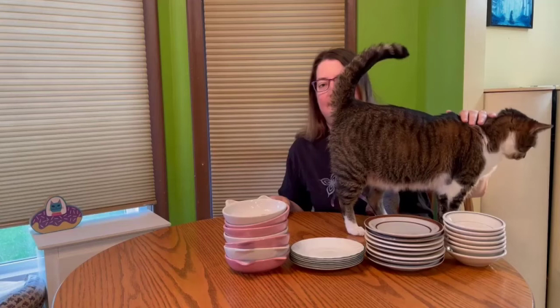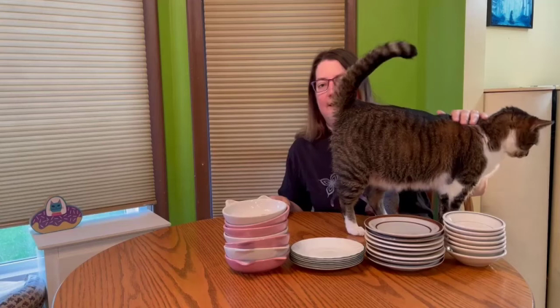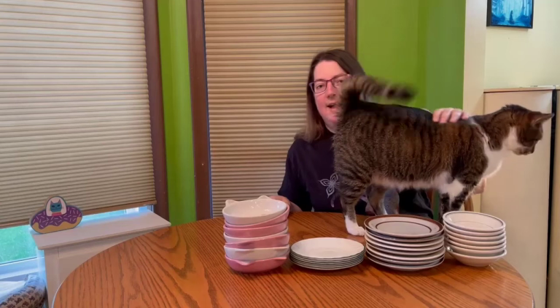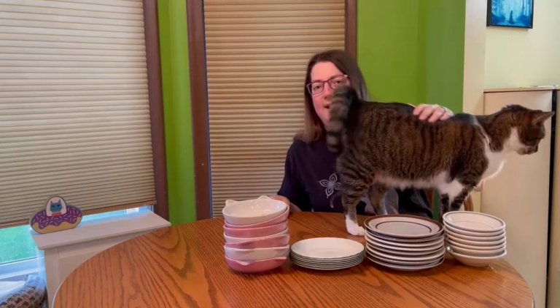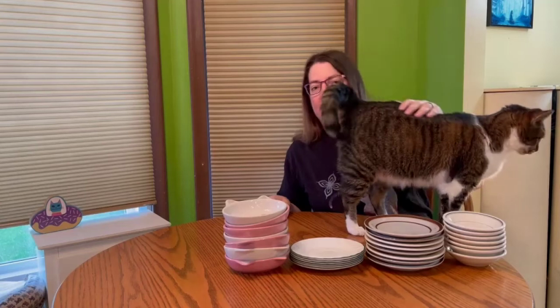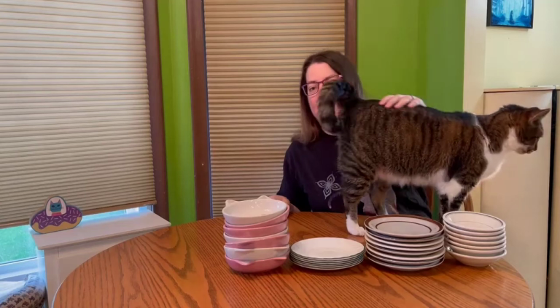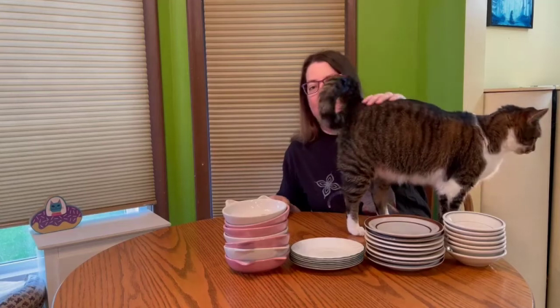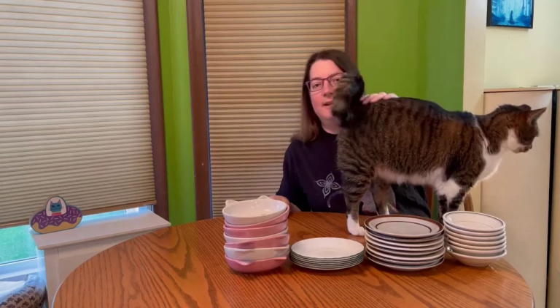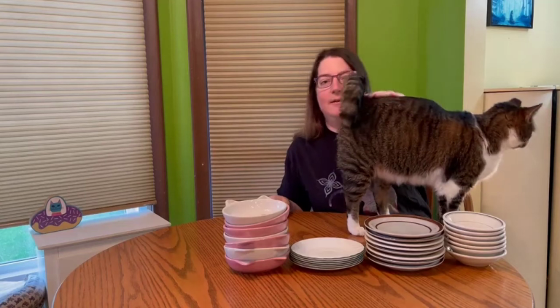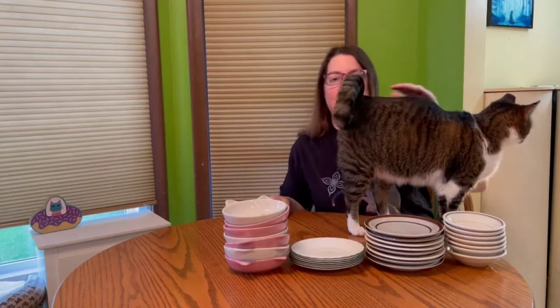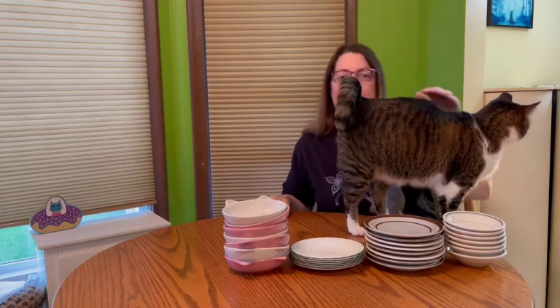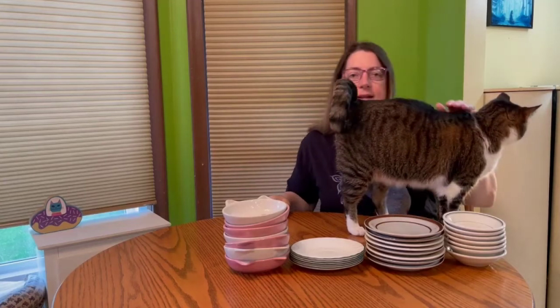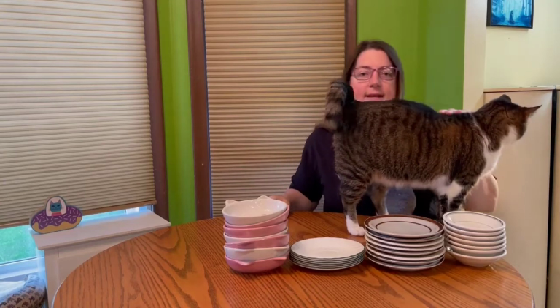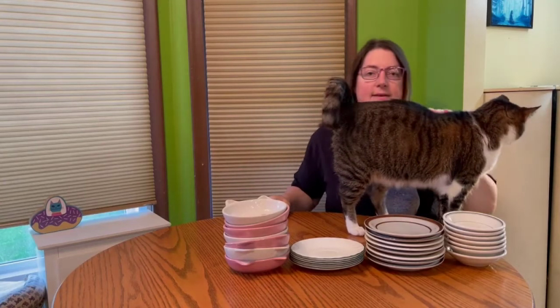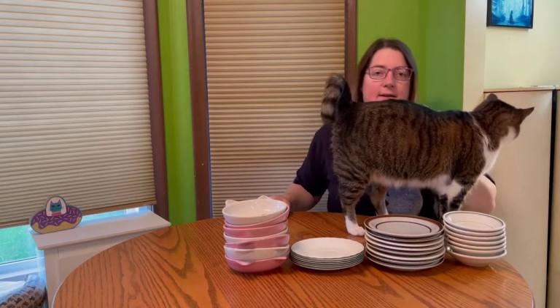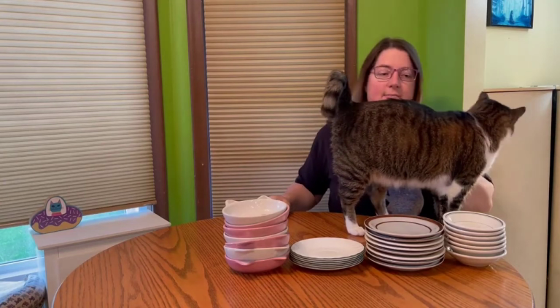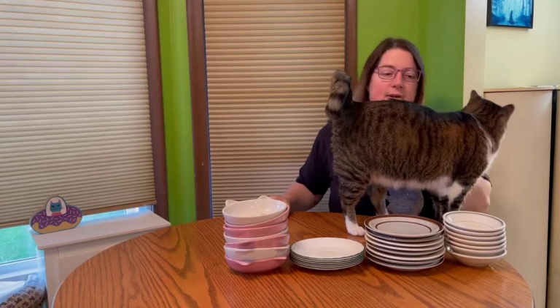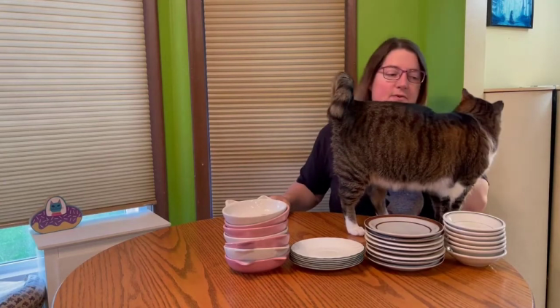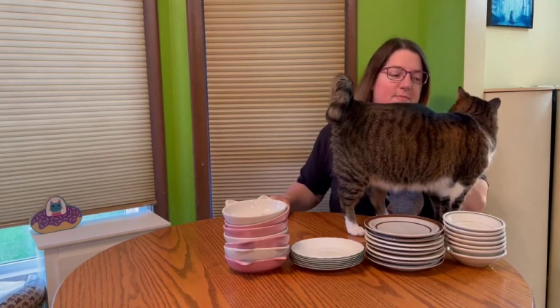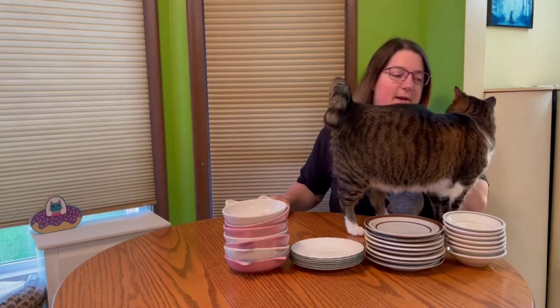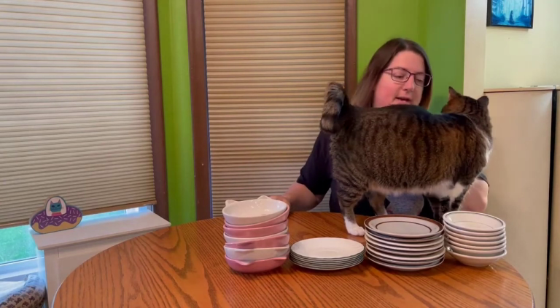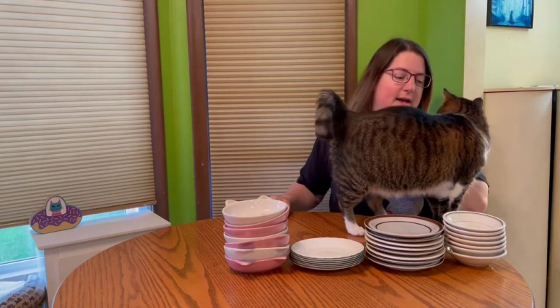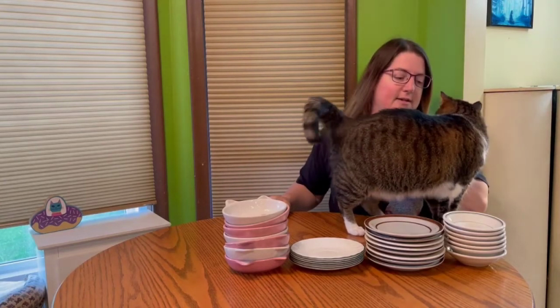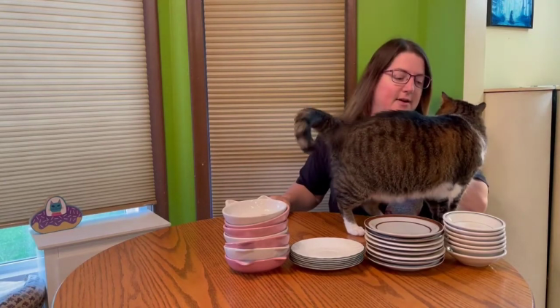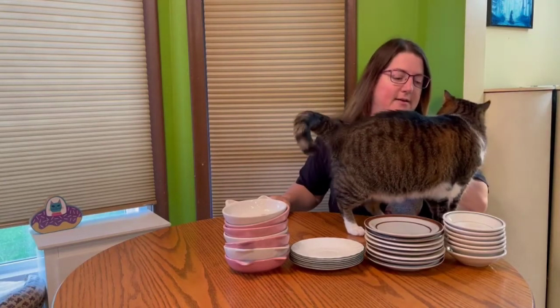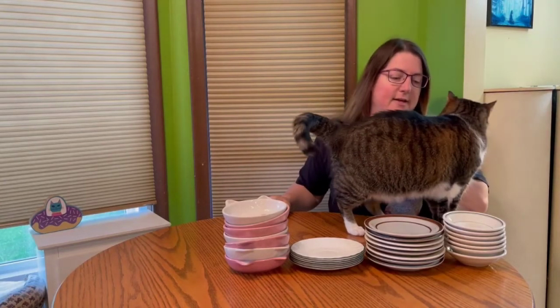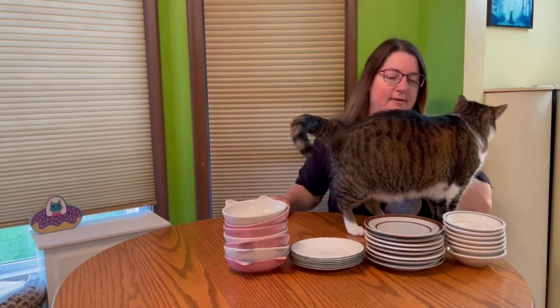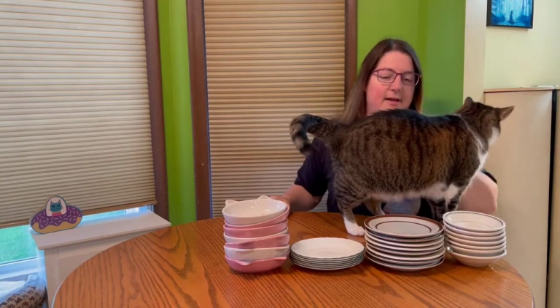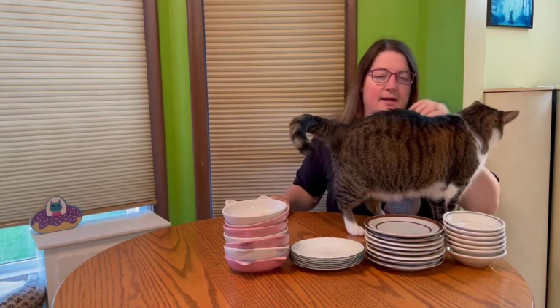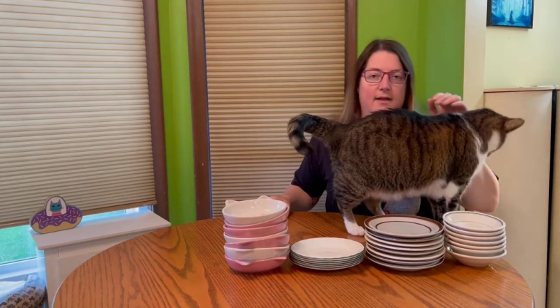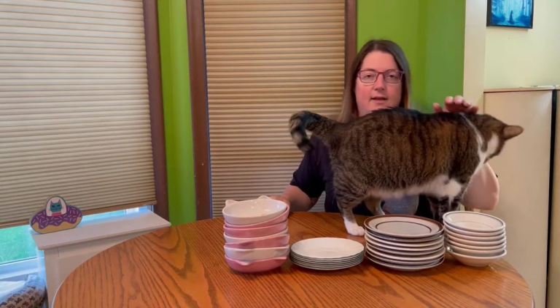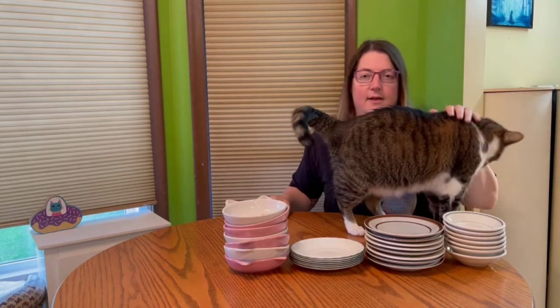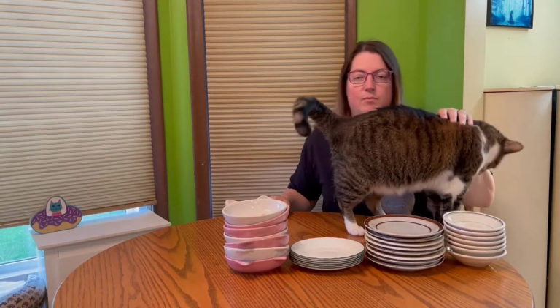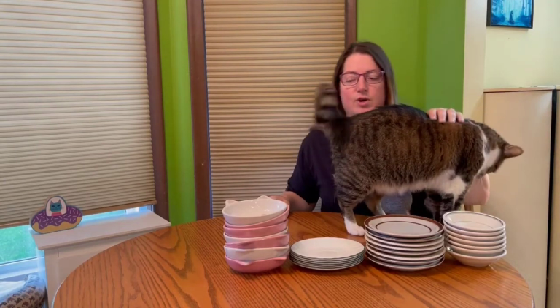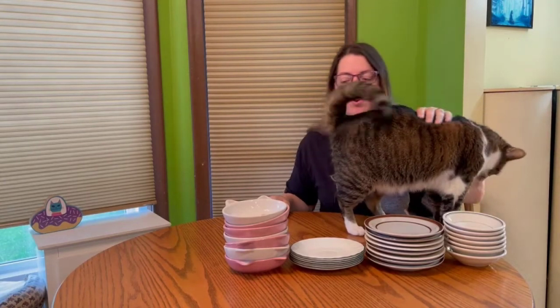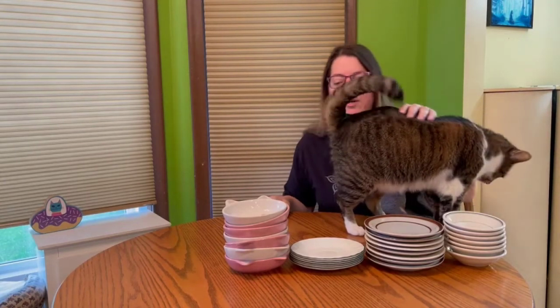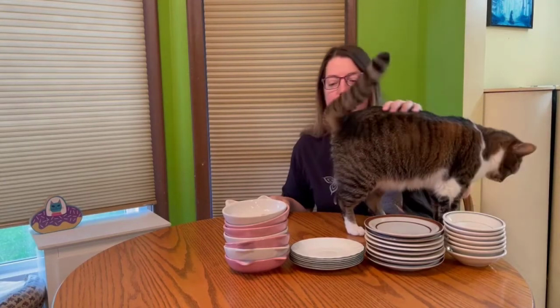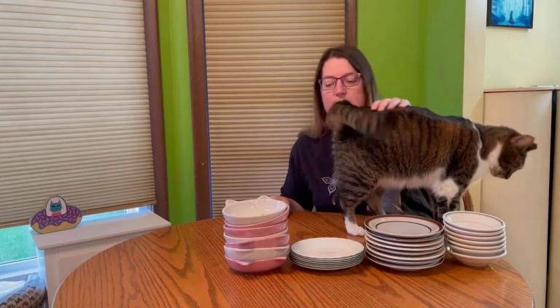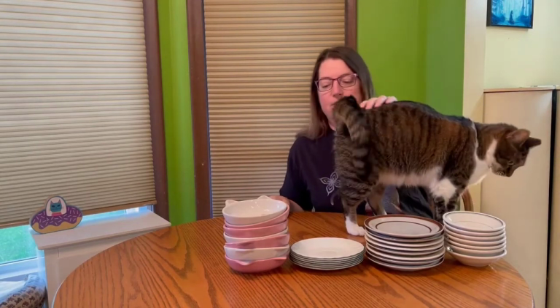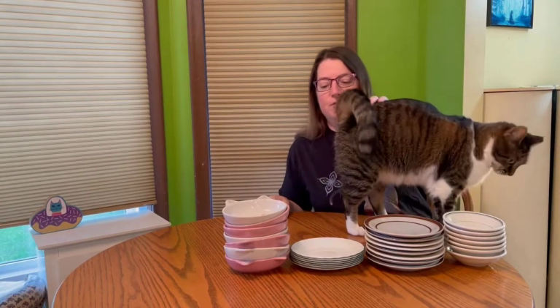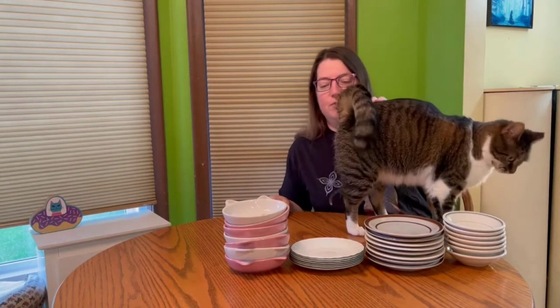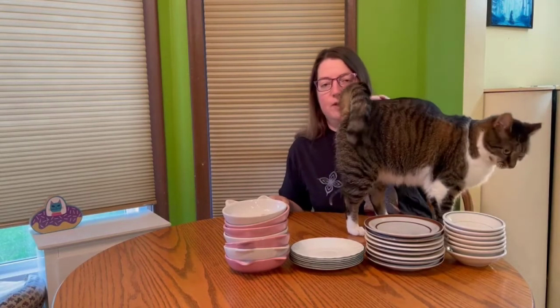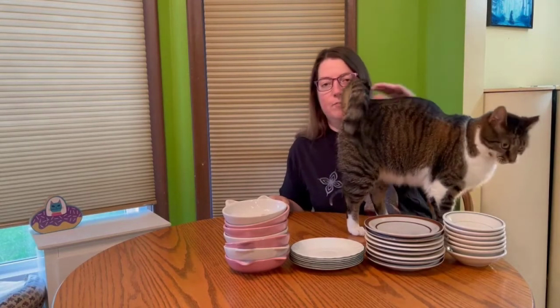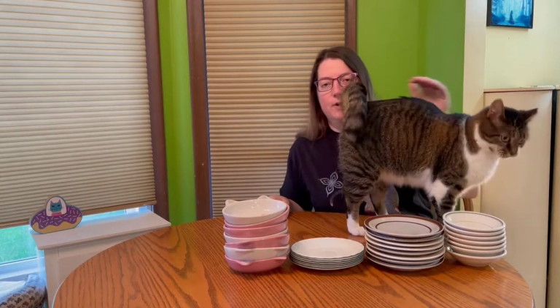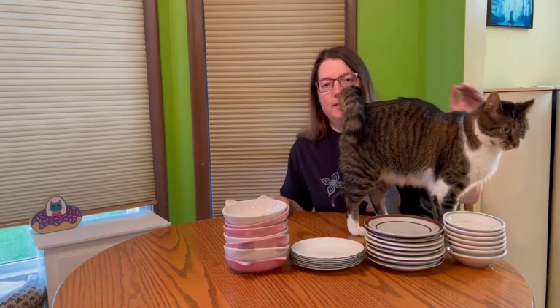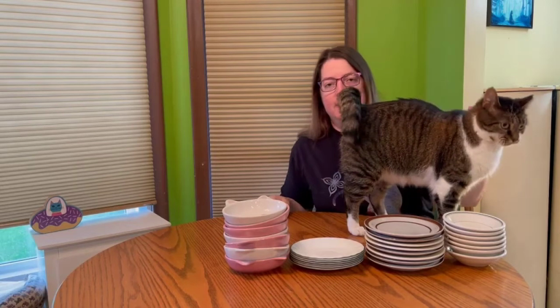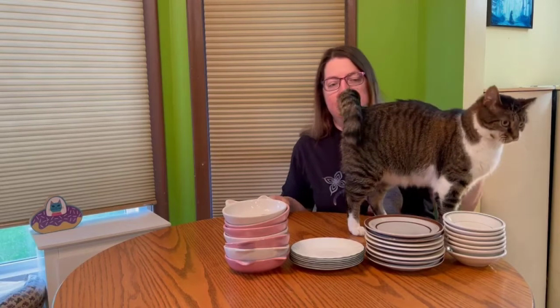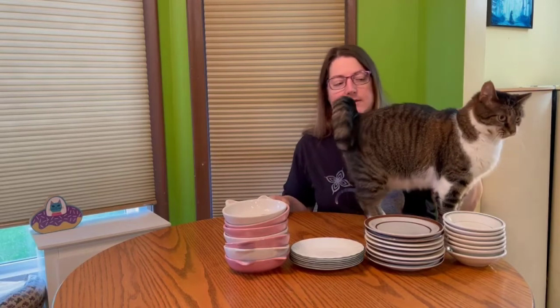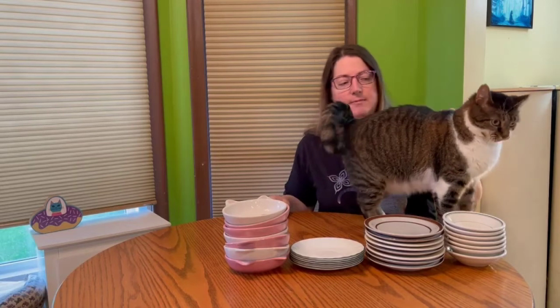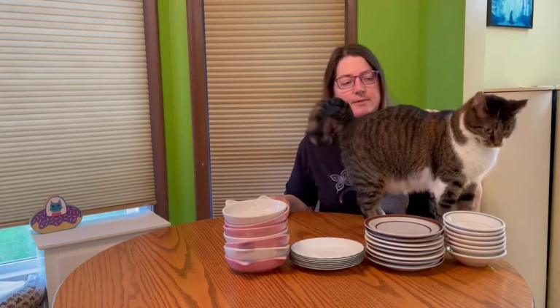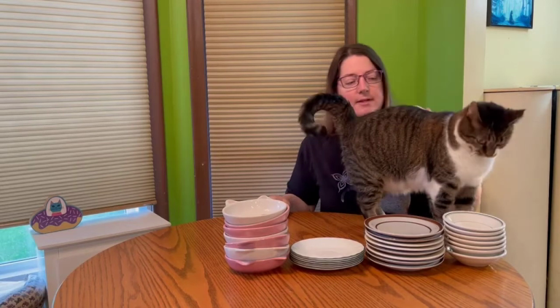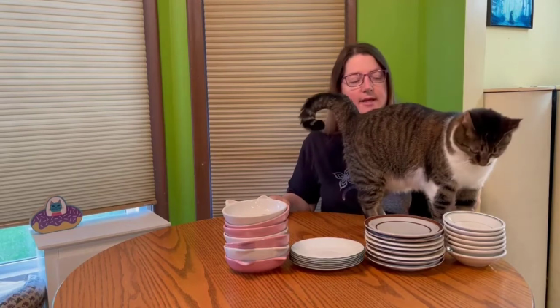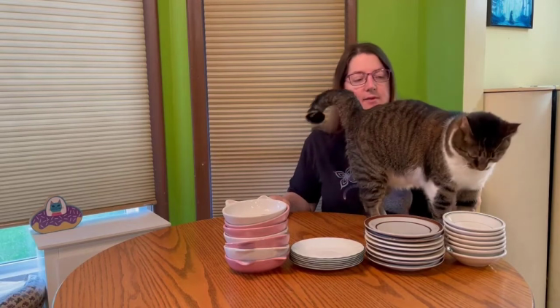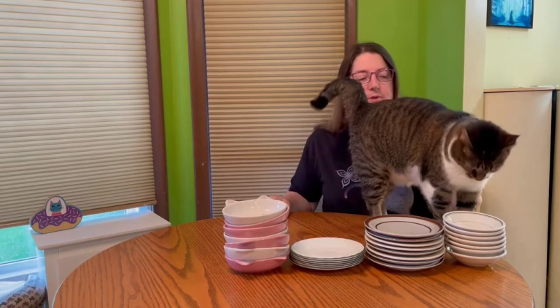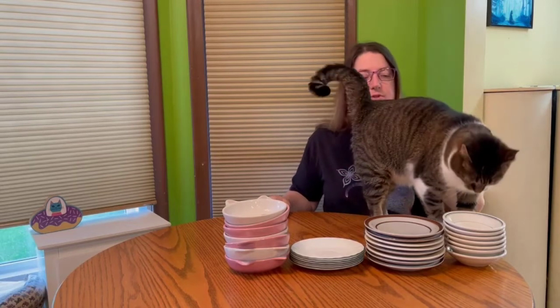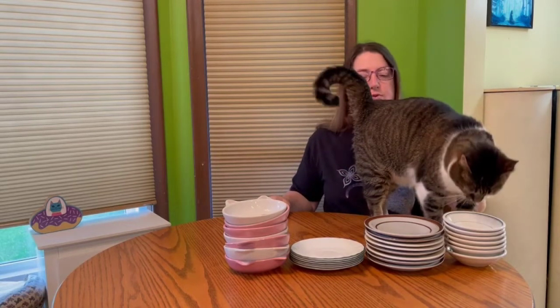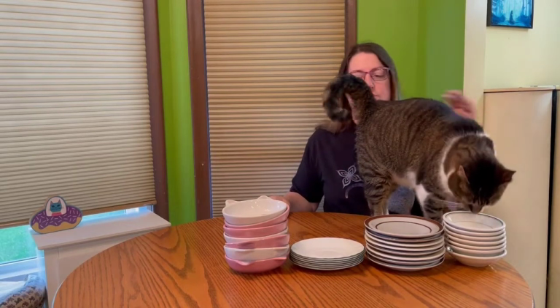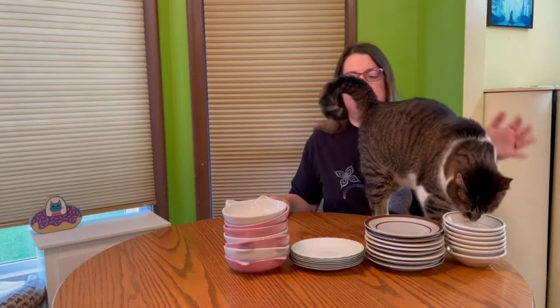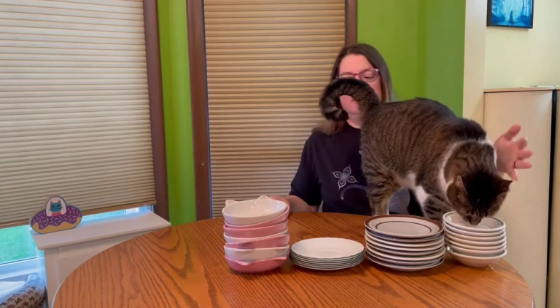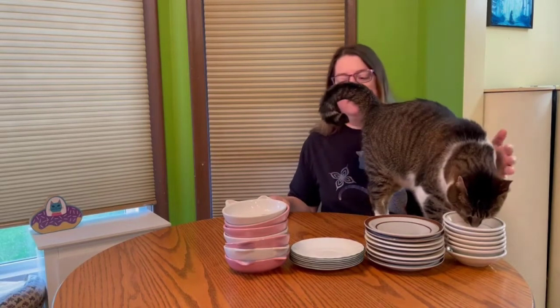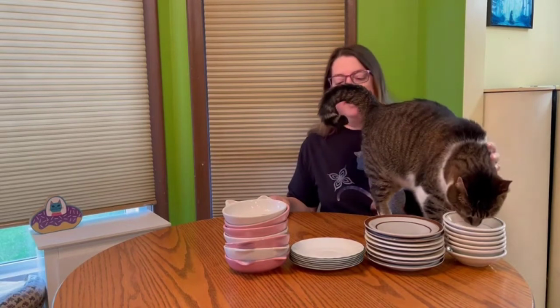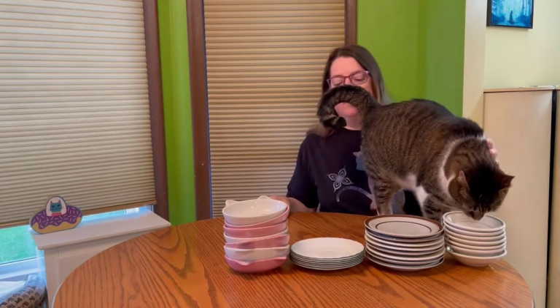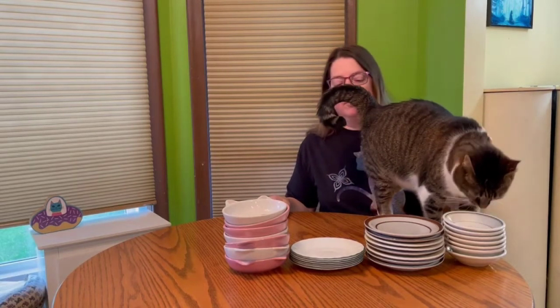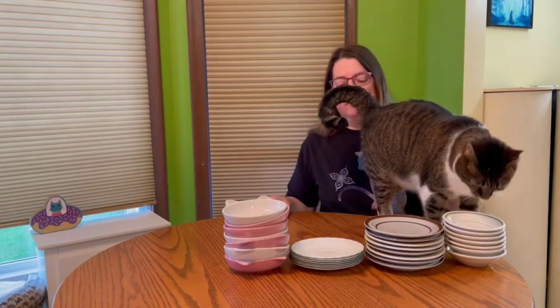Hi, my name is Heidi. I'm here with my cat Charlotte and we're going to give you a money-saving tip today when choosing cat bowls.